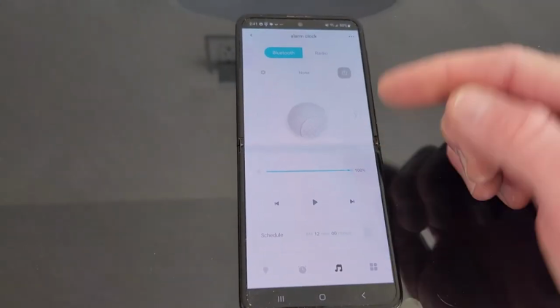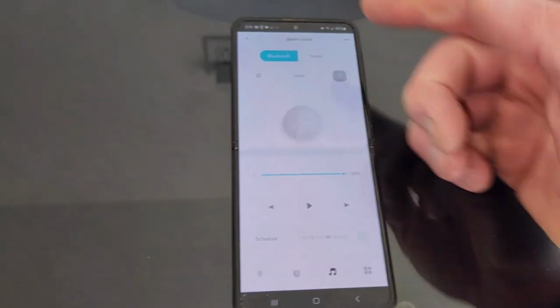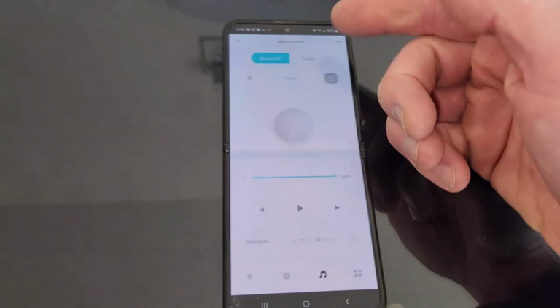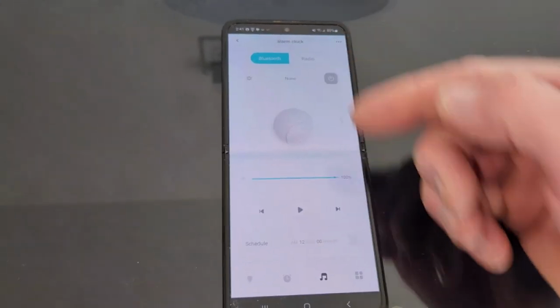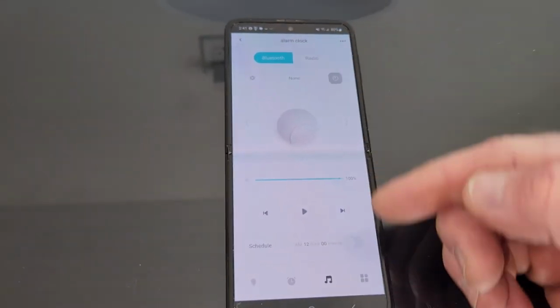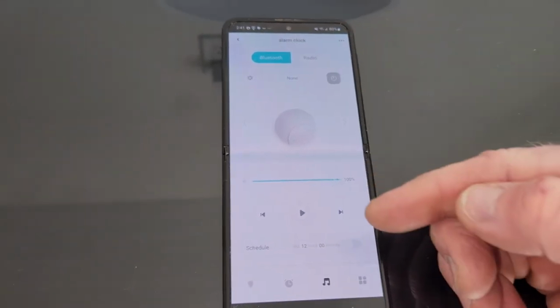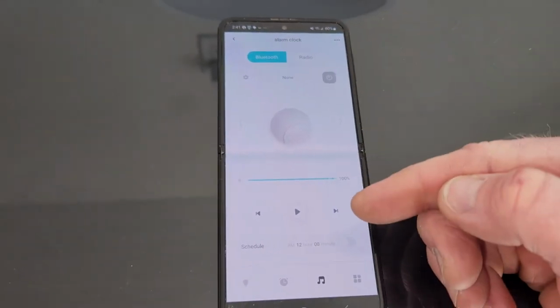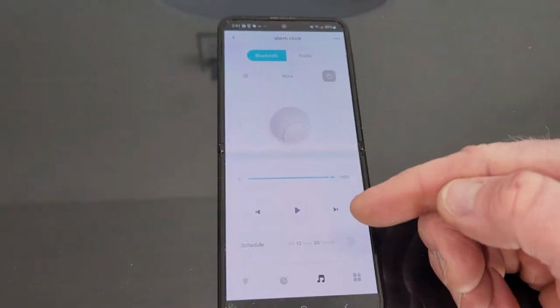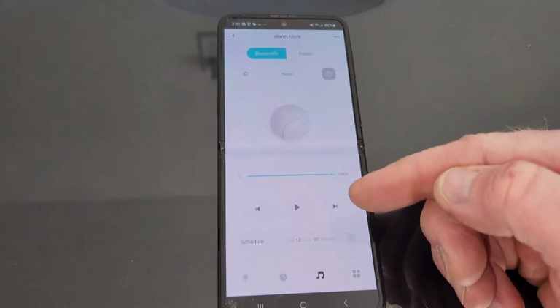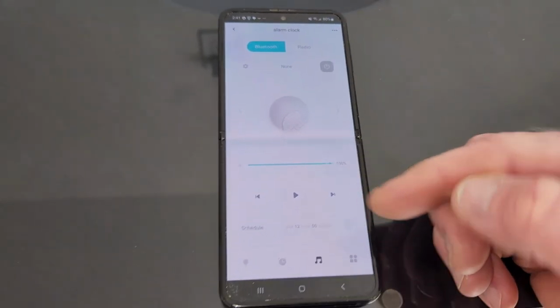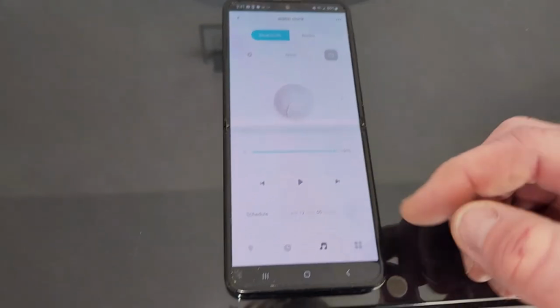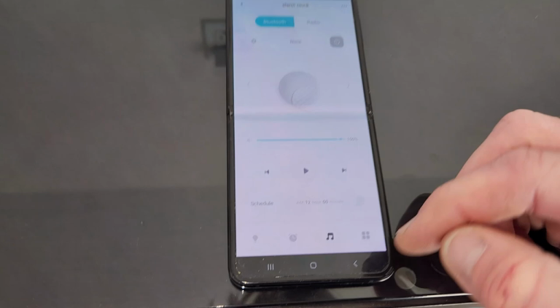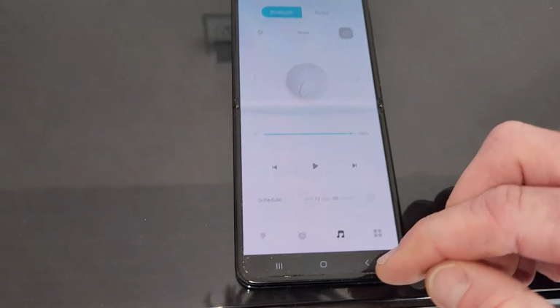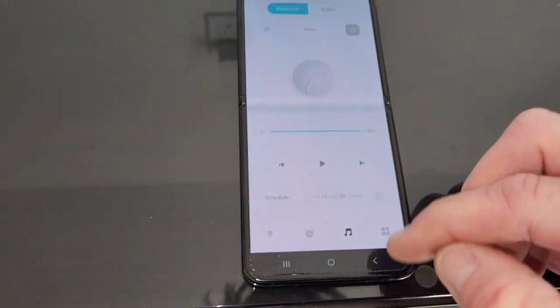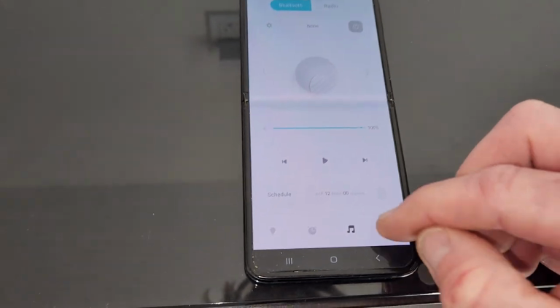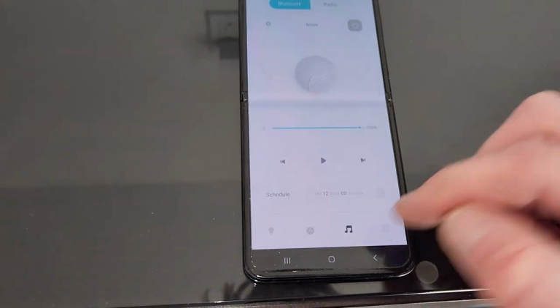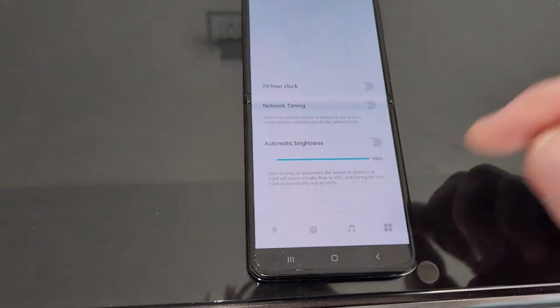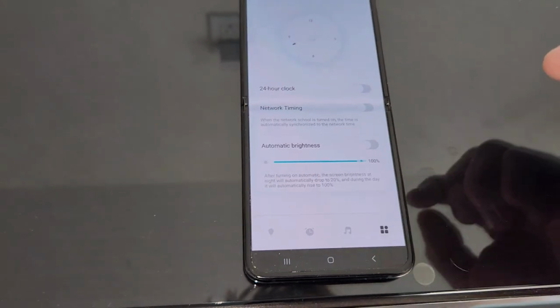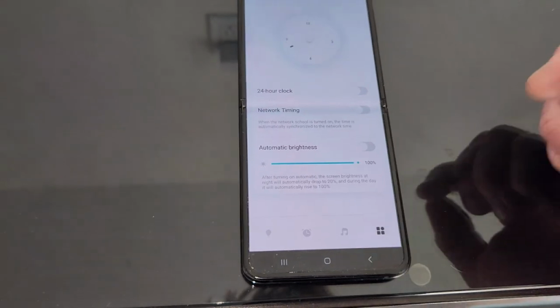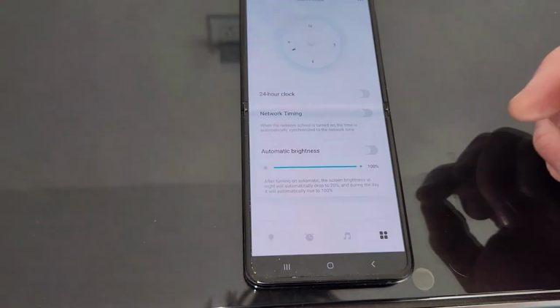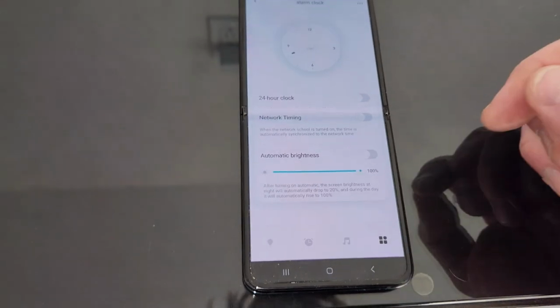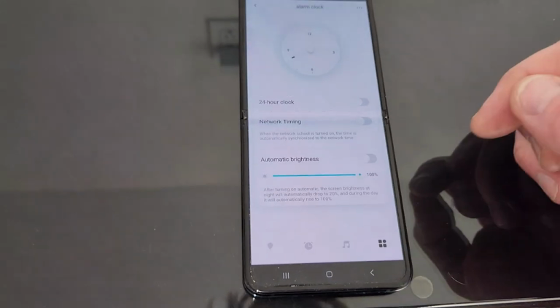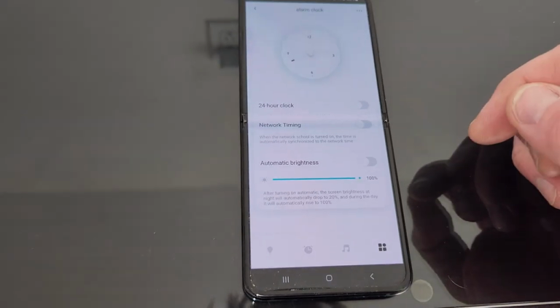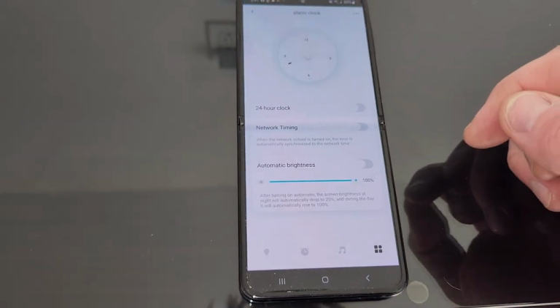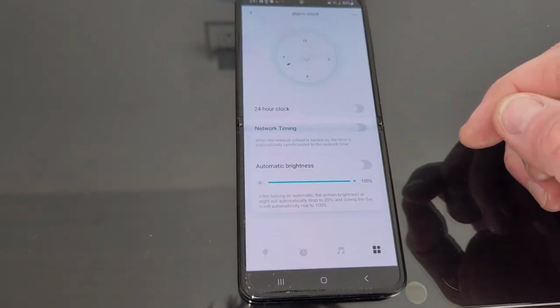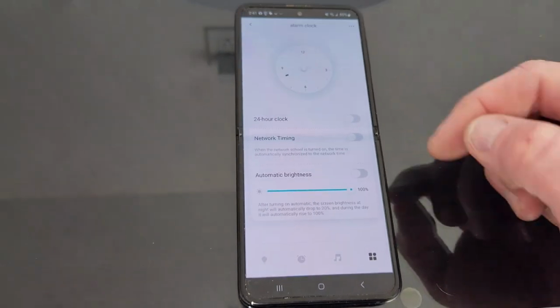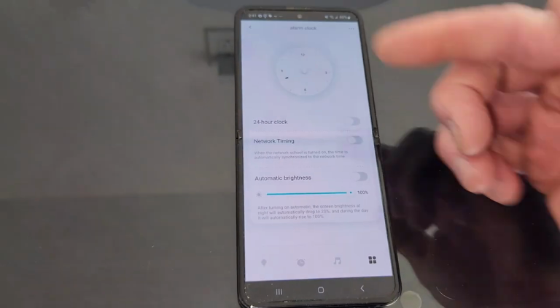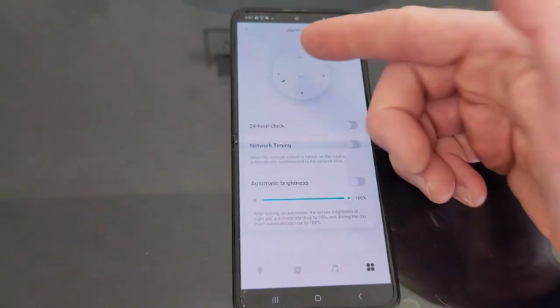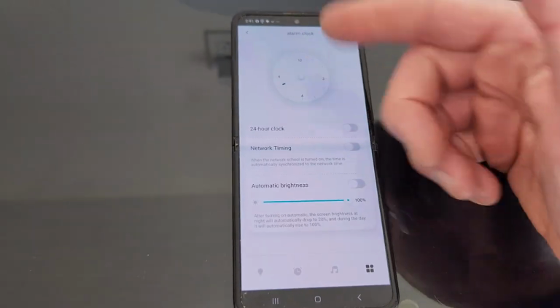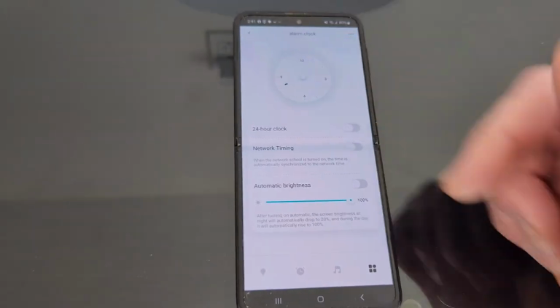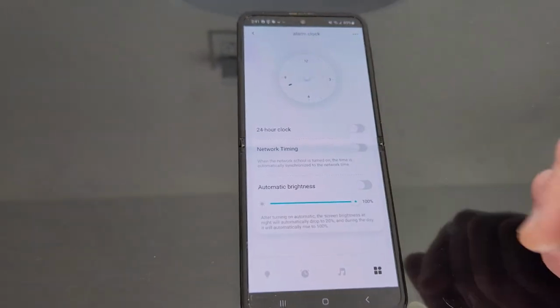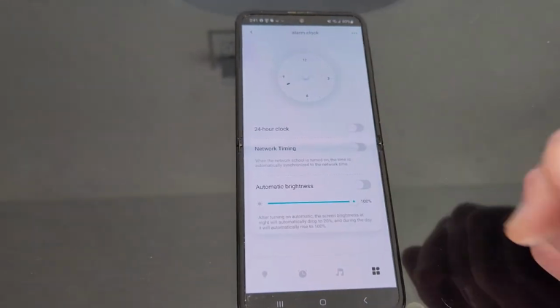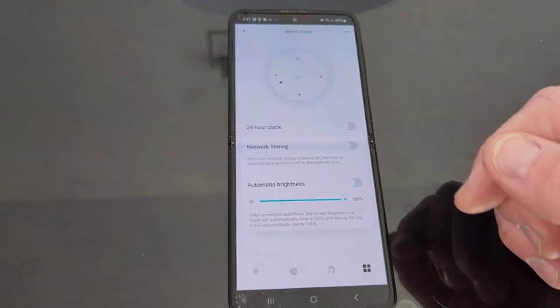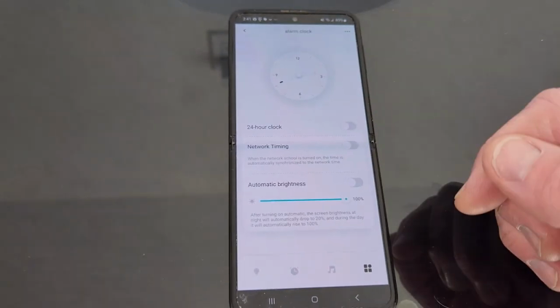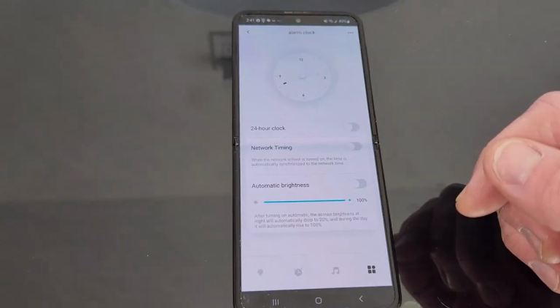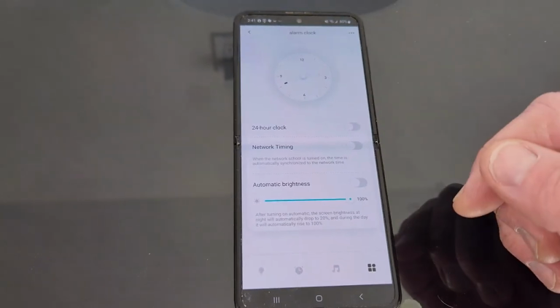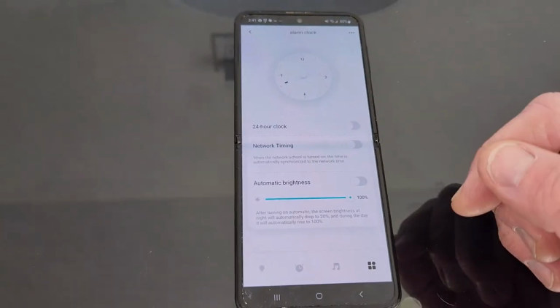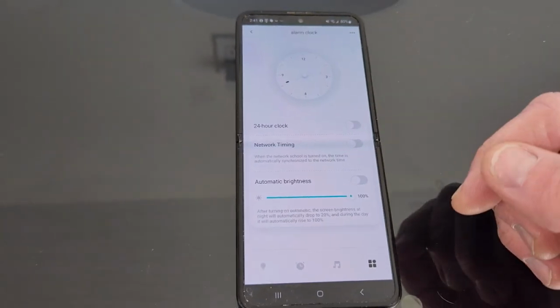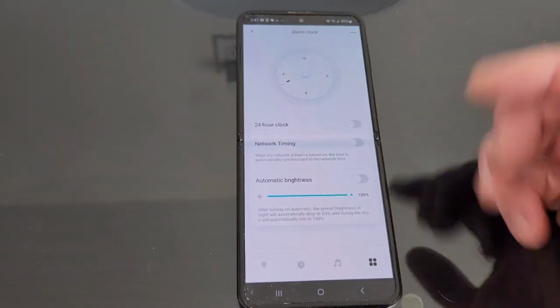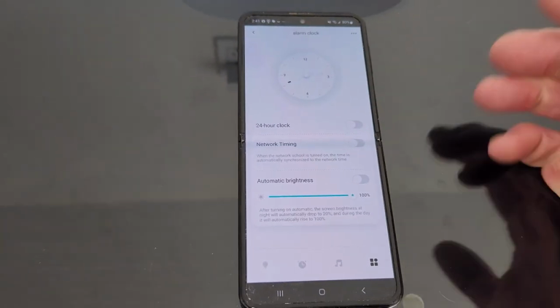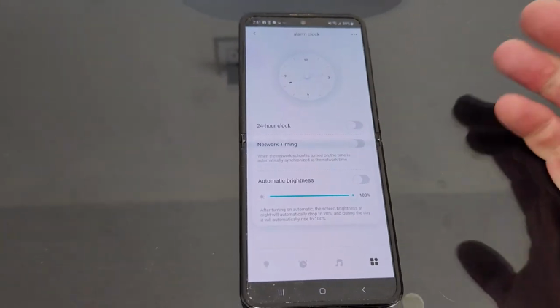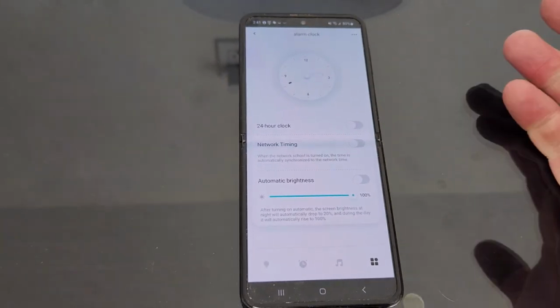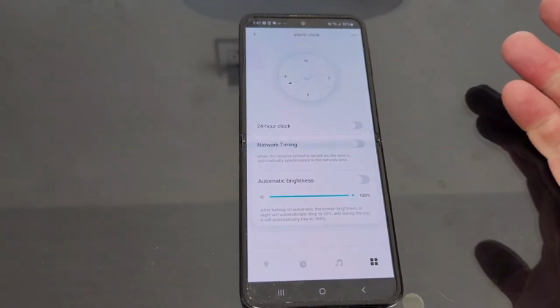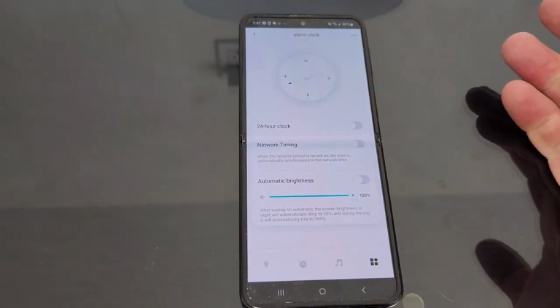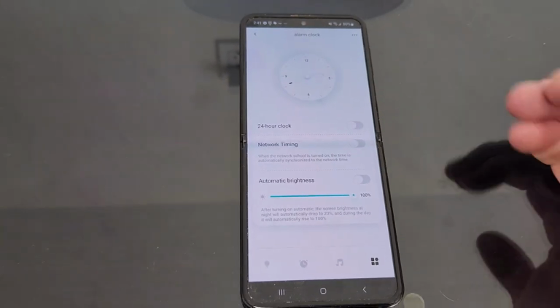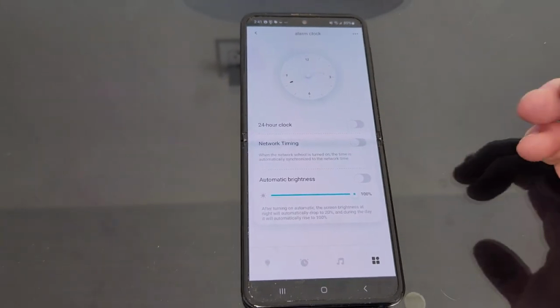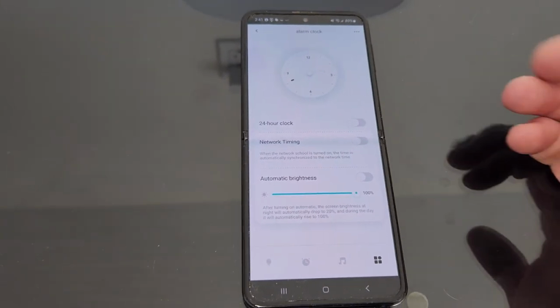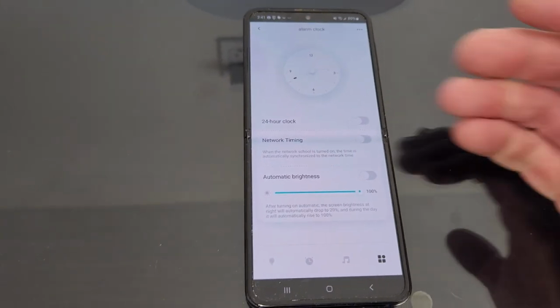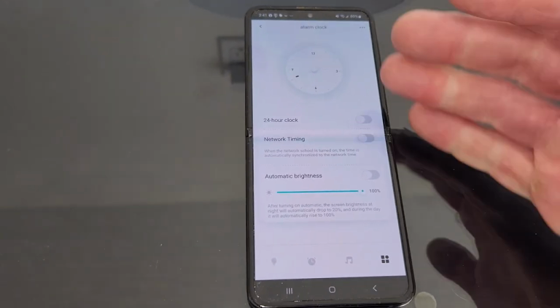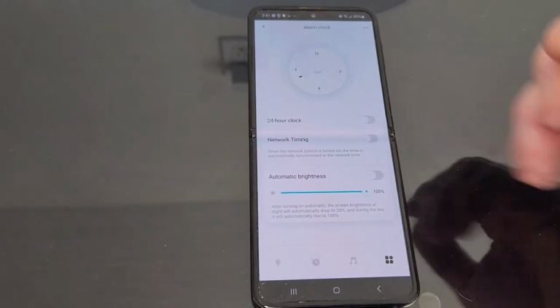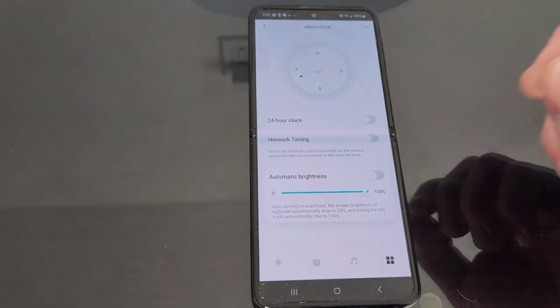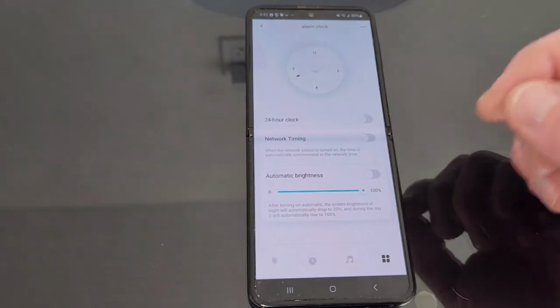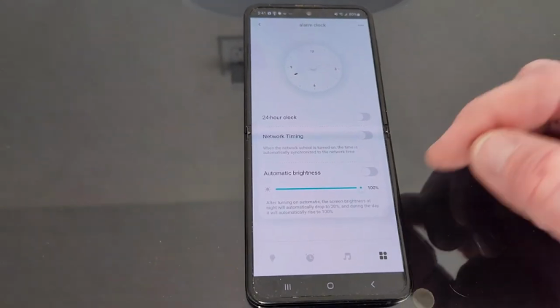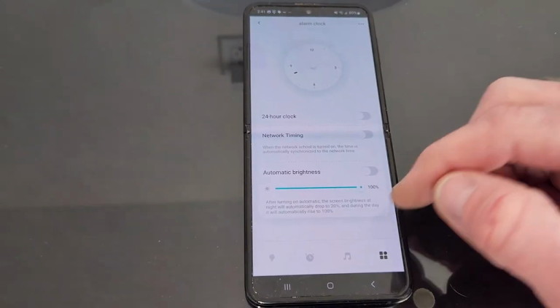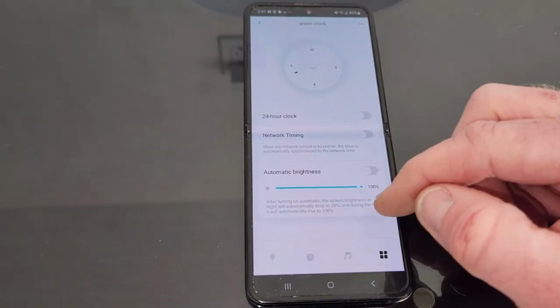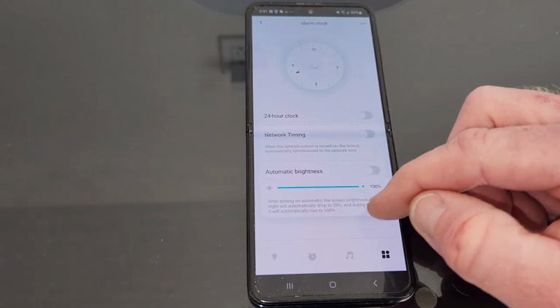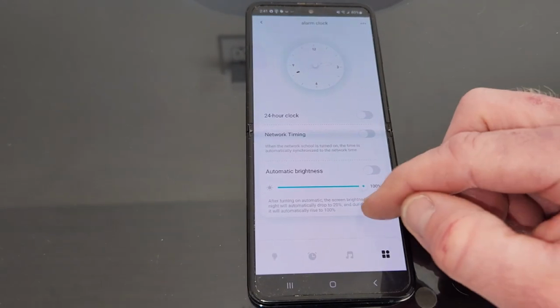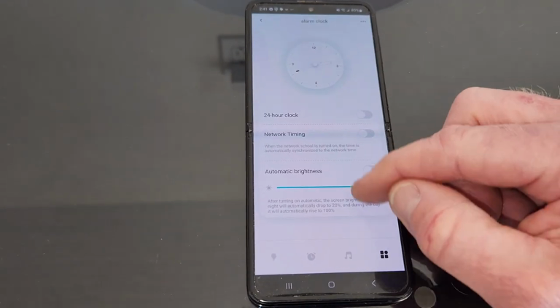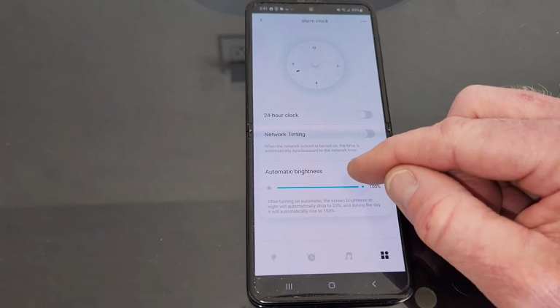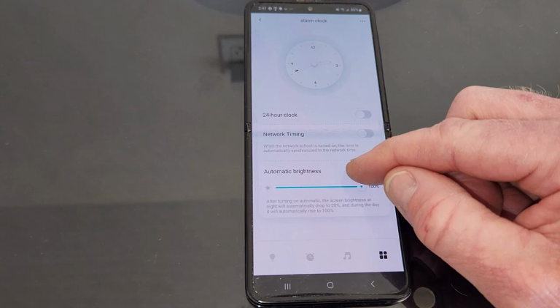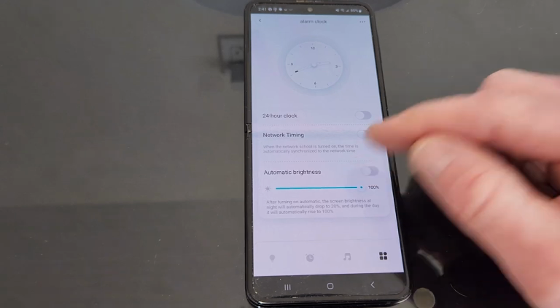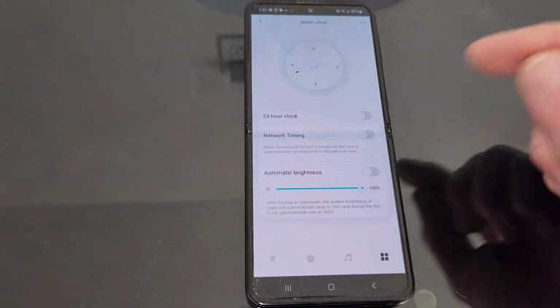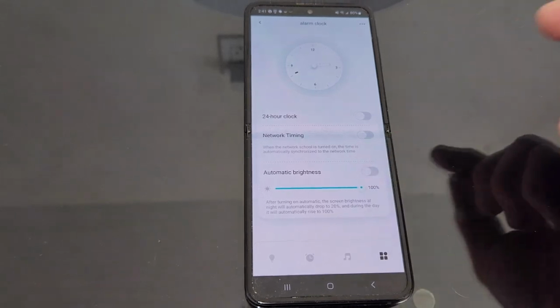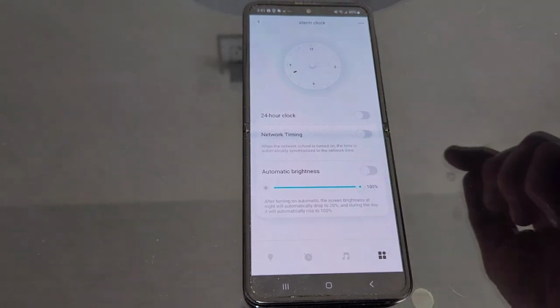Bluetooth and radio settings are all right here in the app as well. You also have 24-hour clock or 12-hour clock, network timing, and automatic brightness.